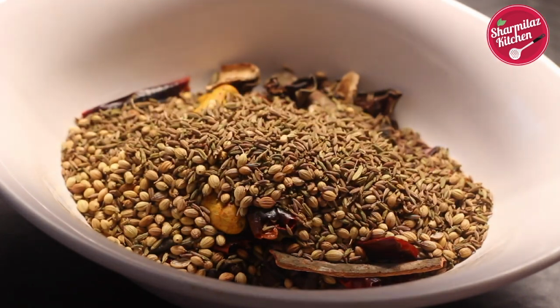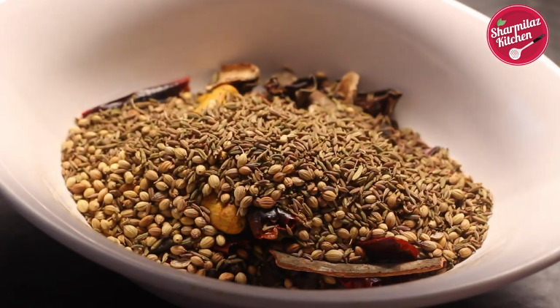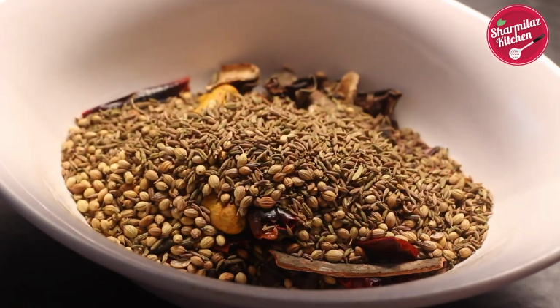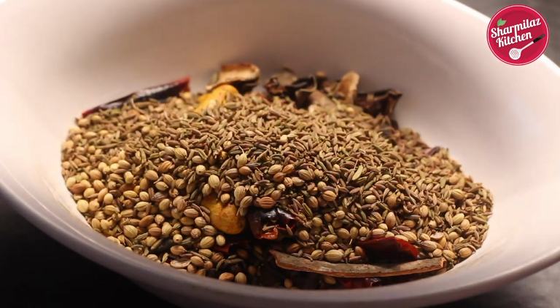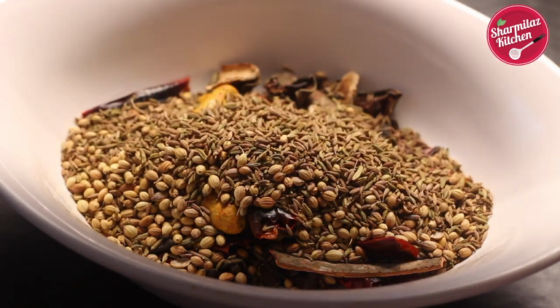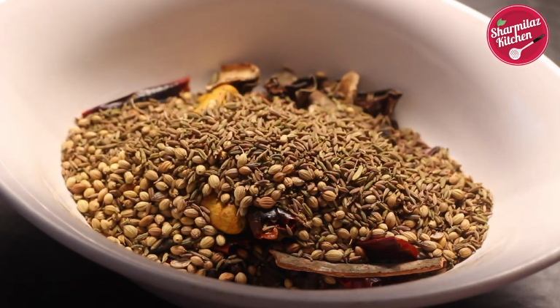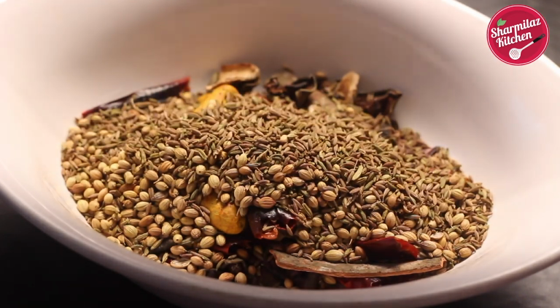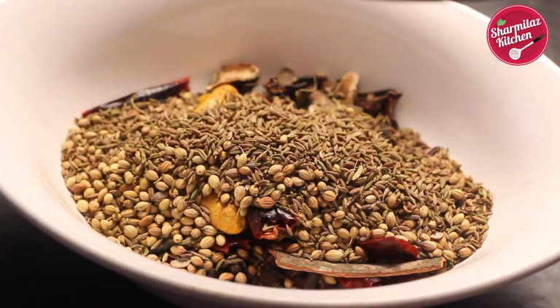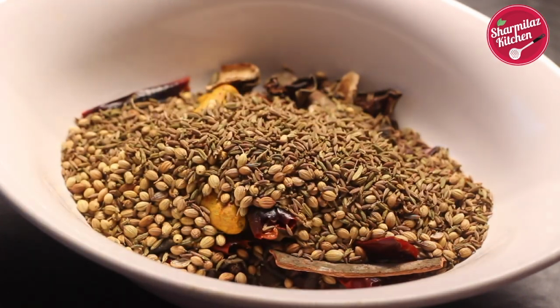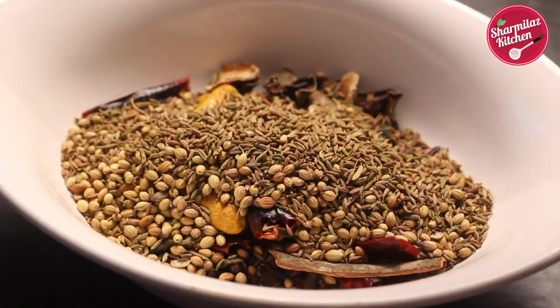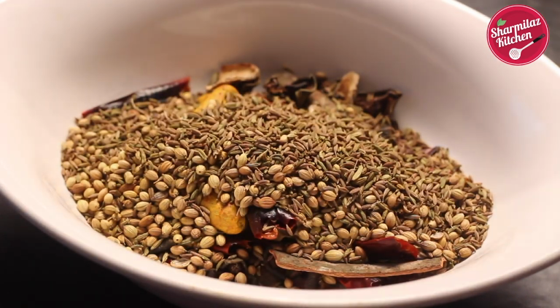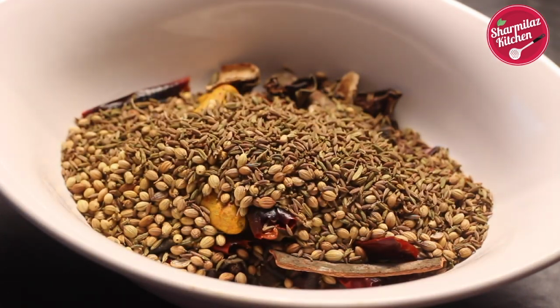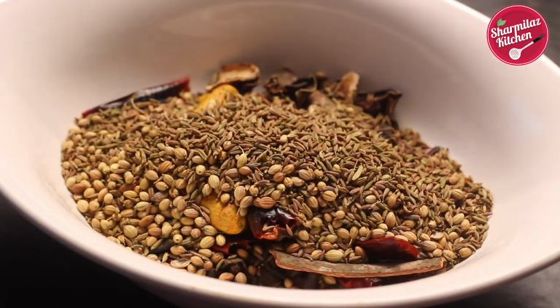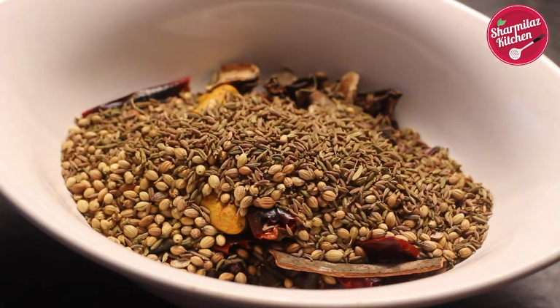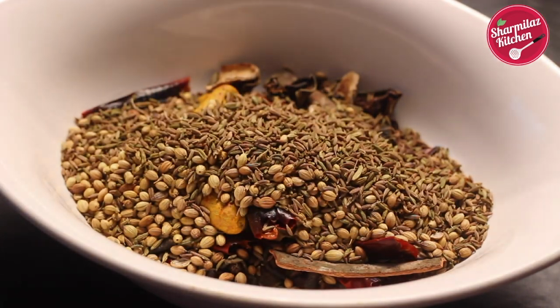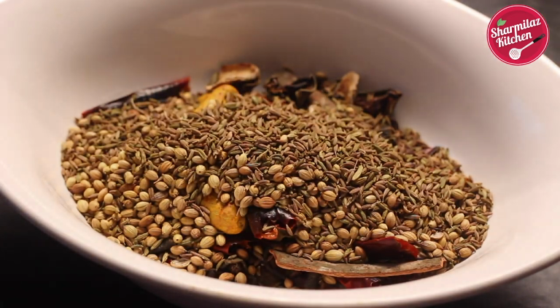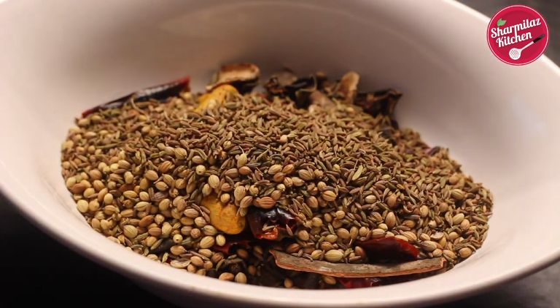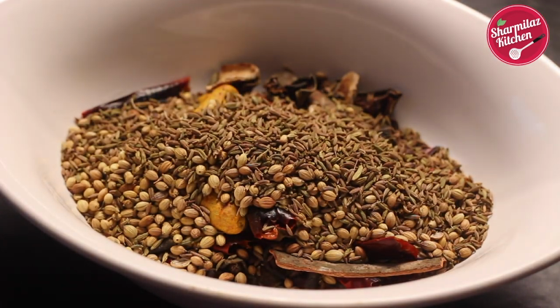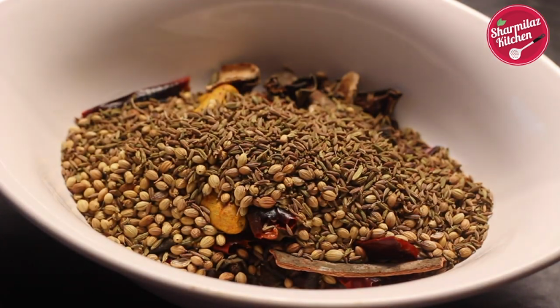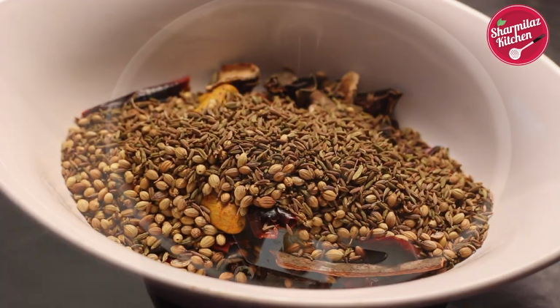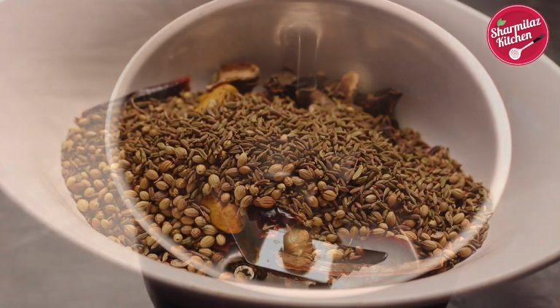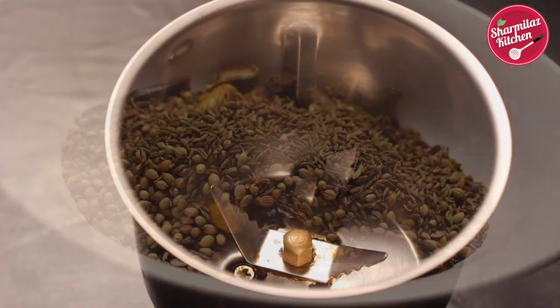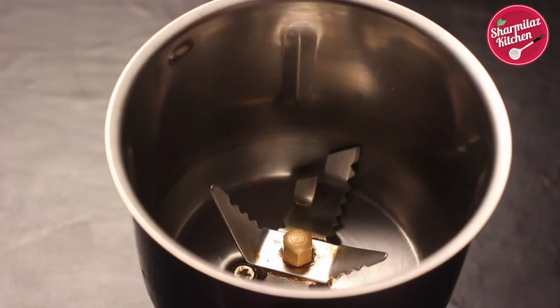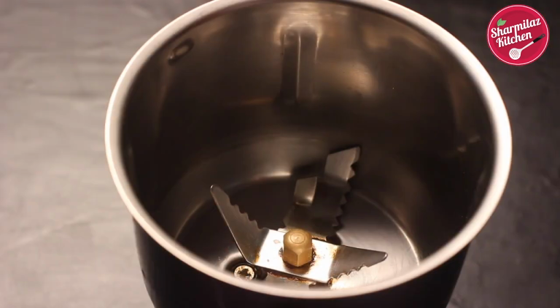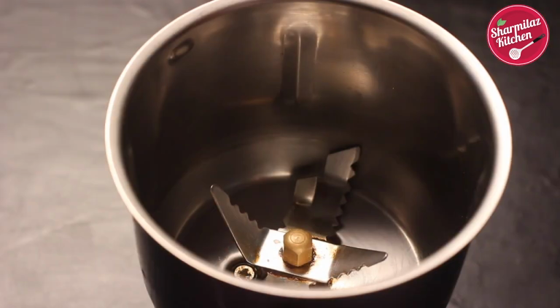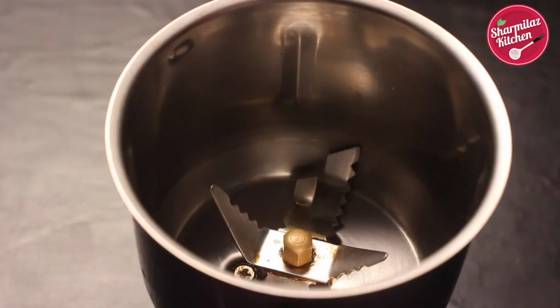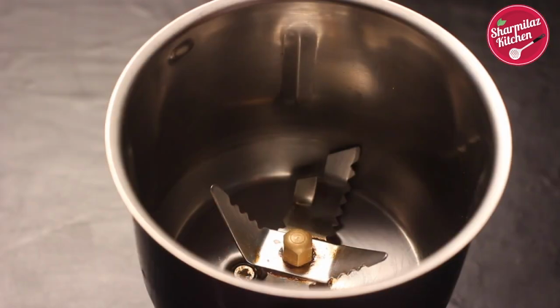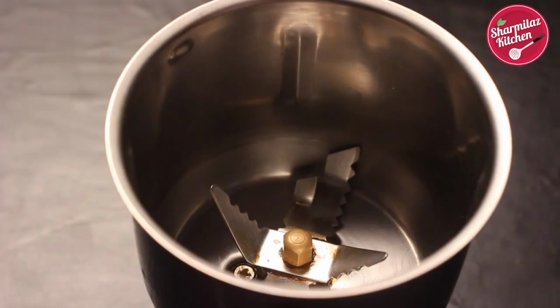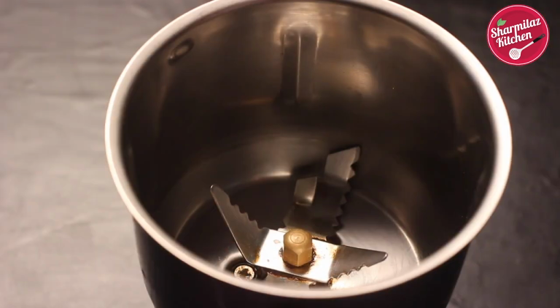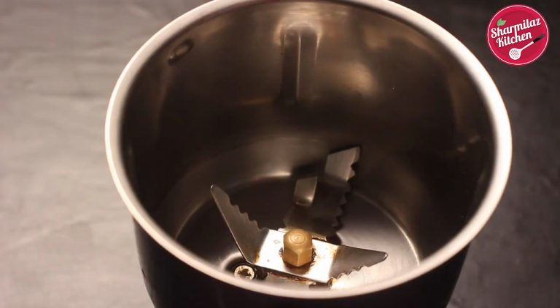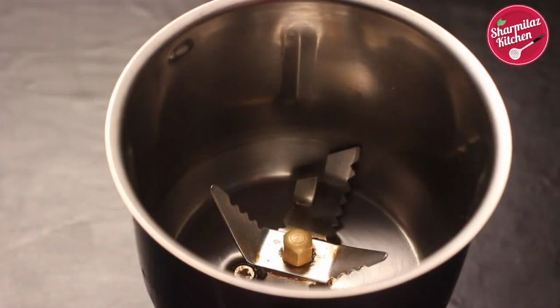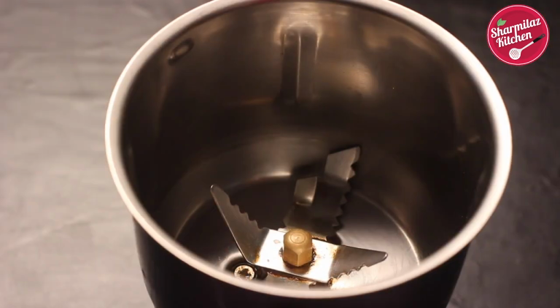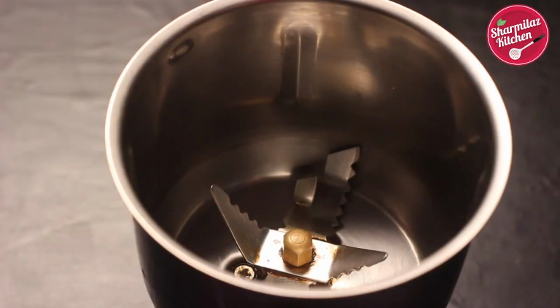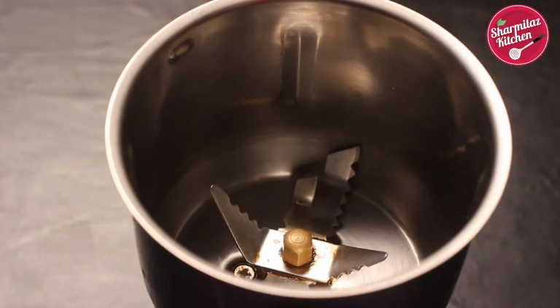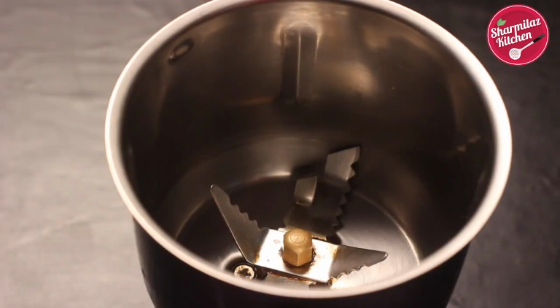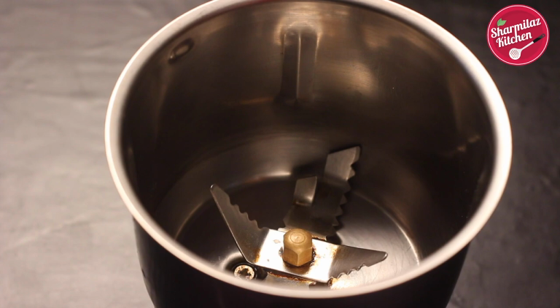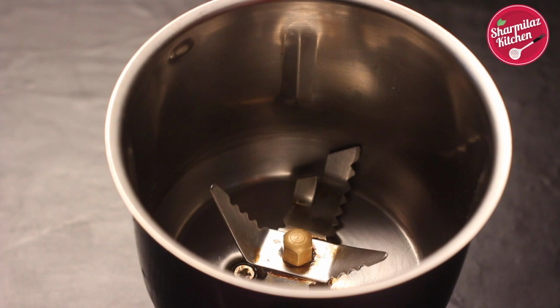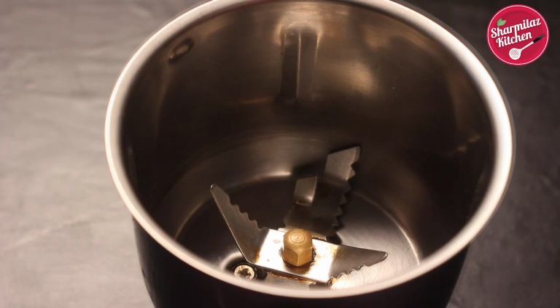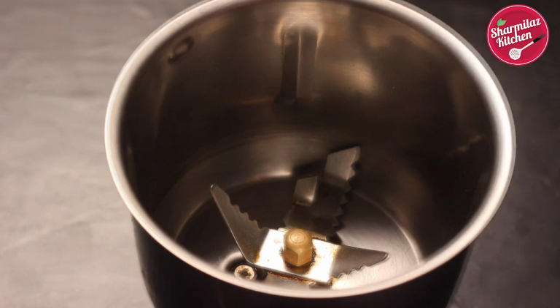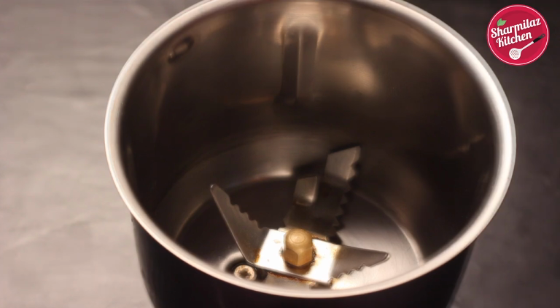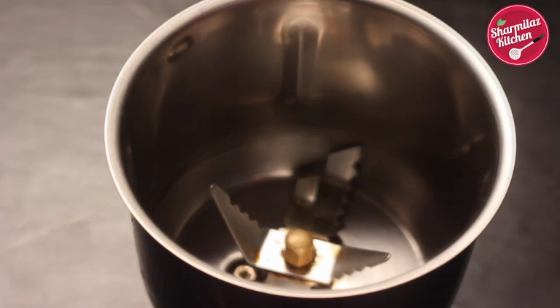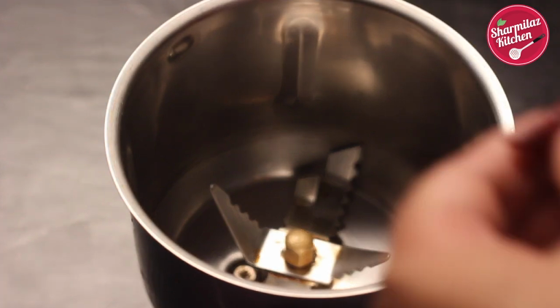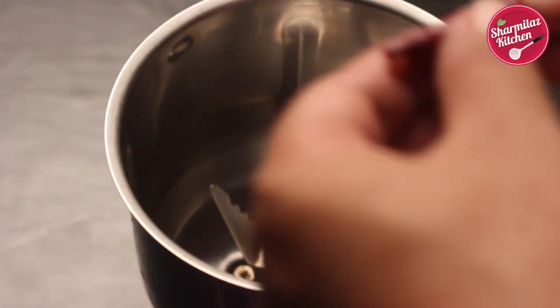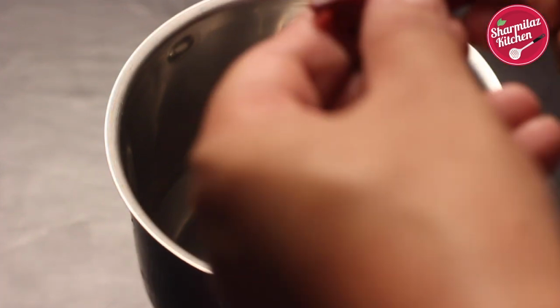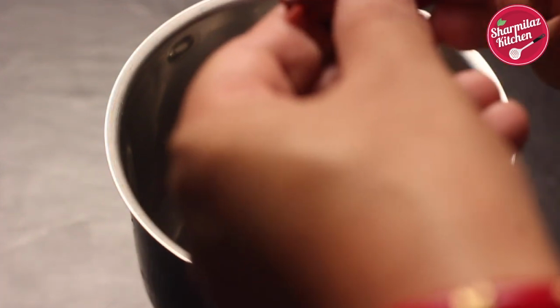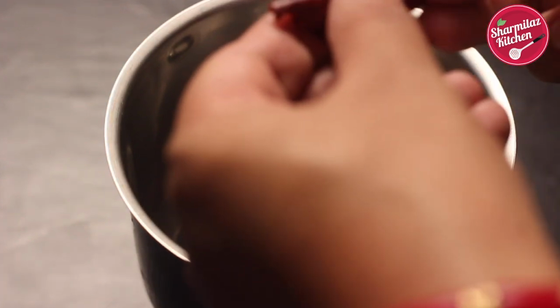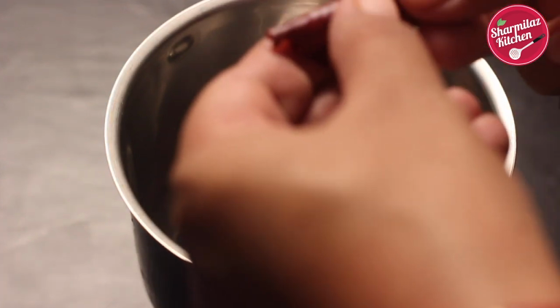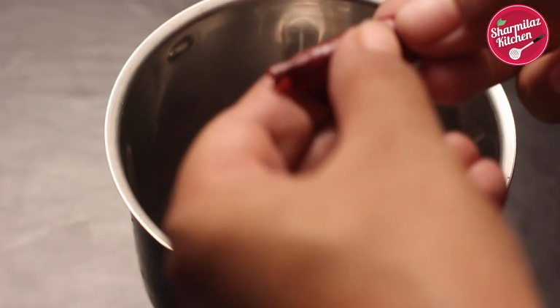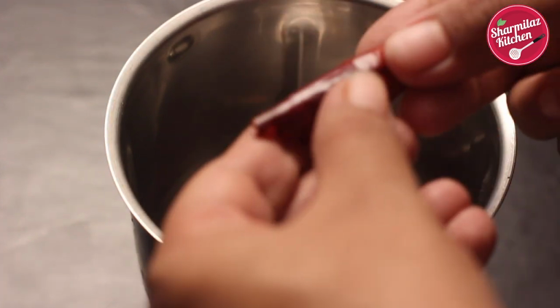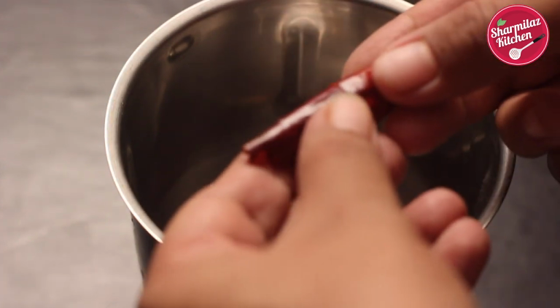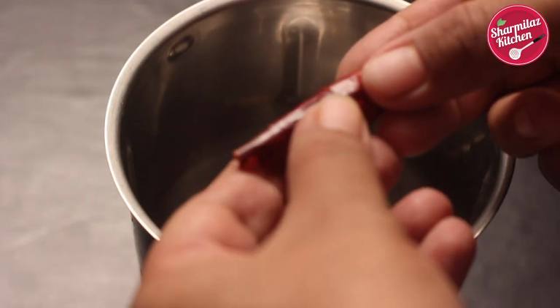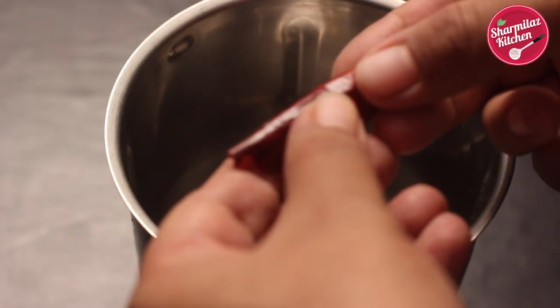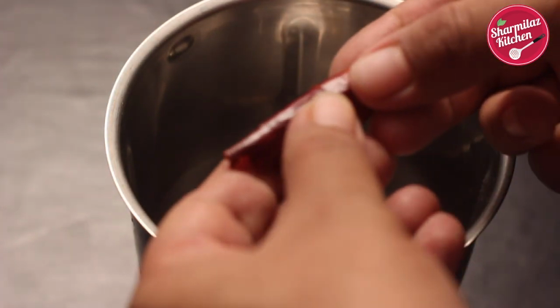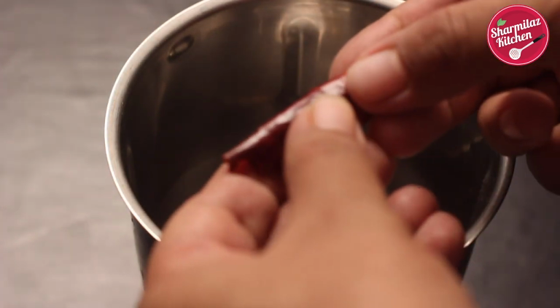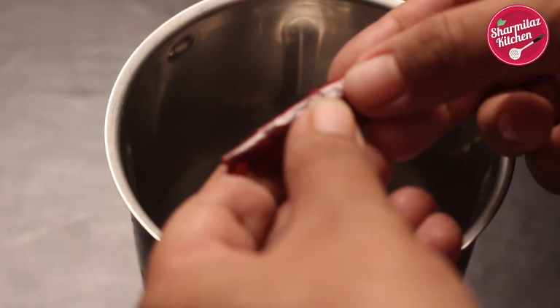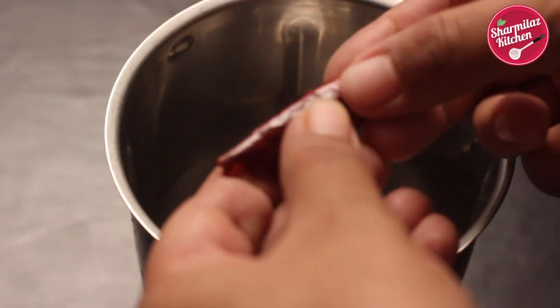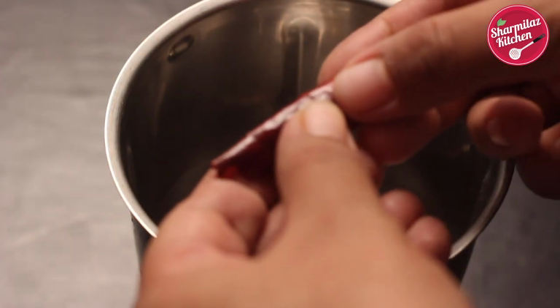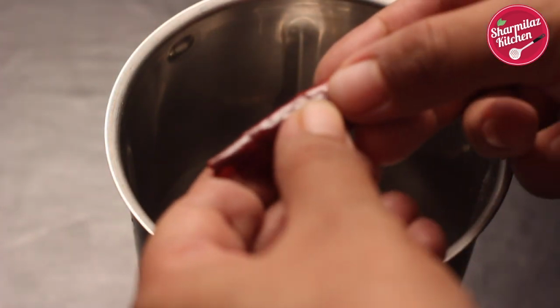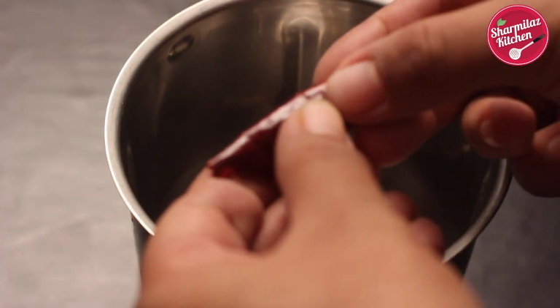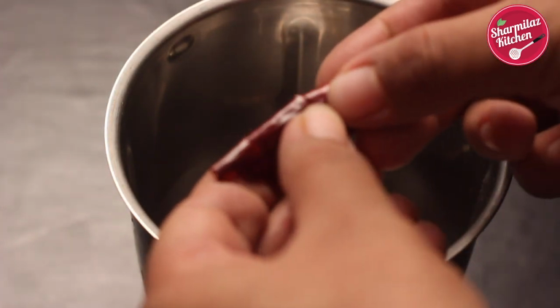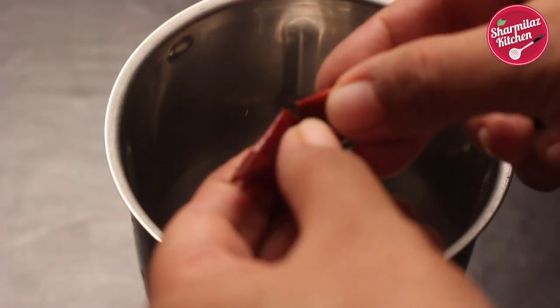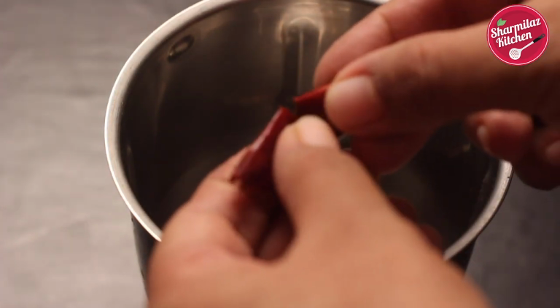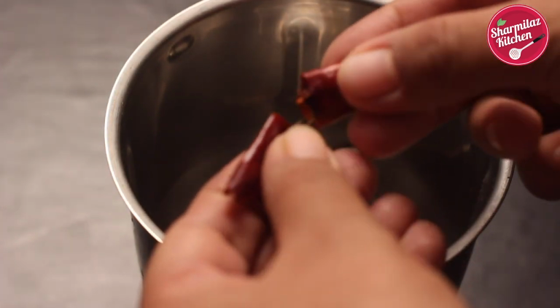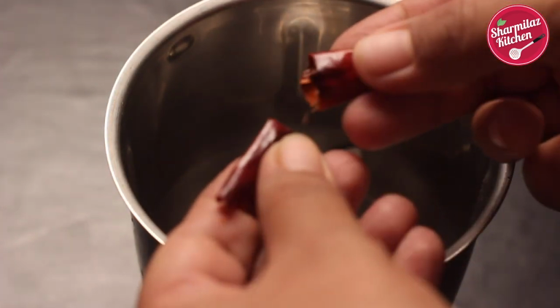Let them cool down completely. See, they are very nice and crunchy.